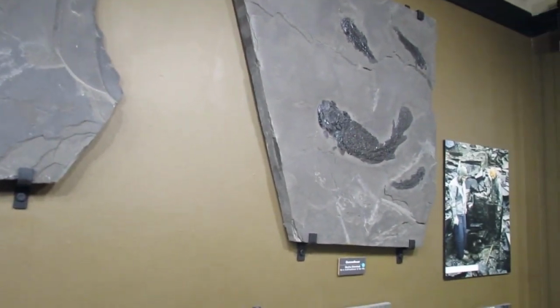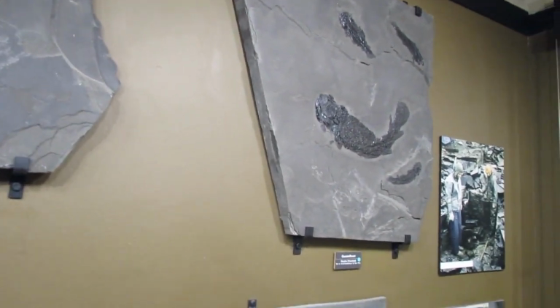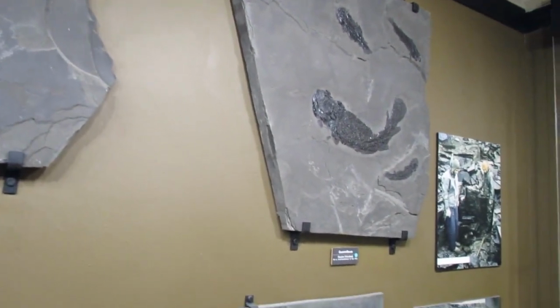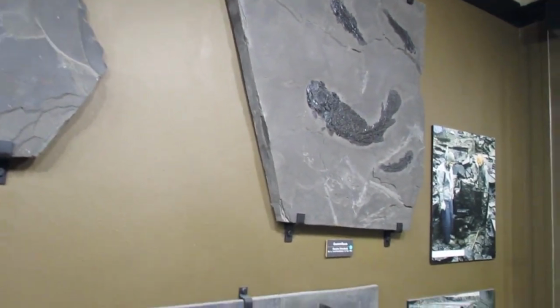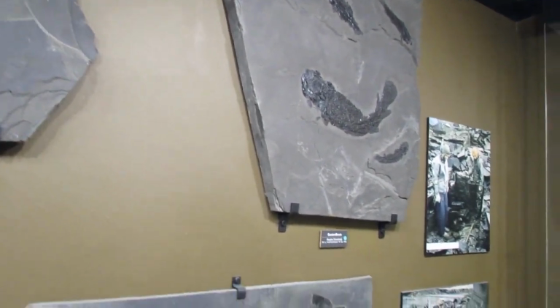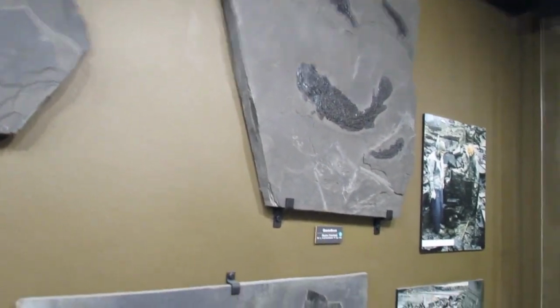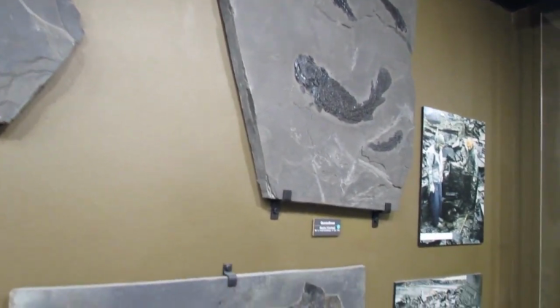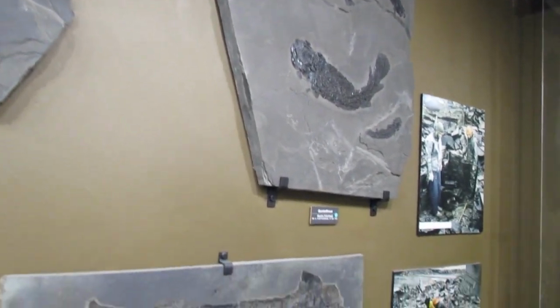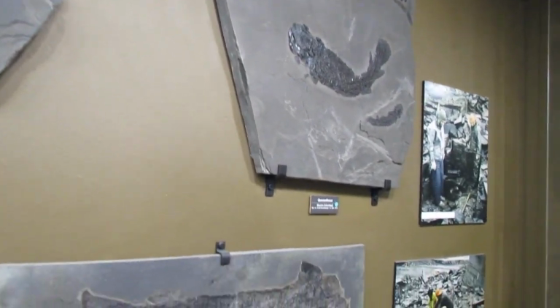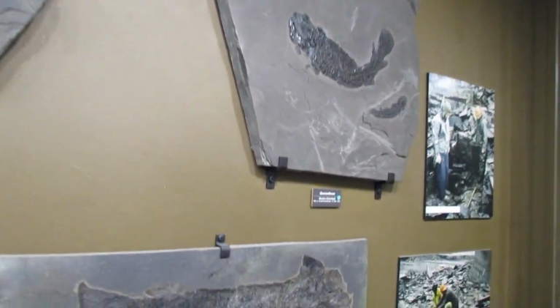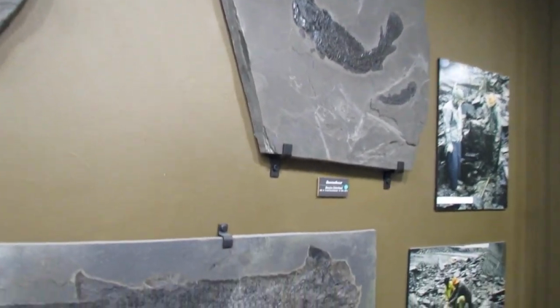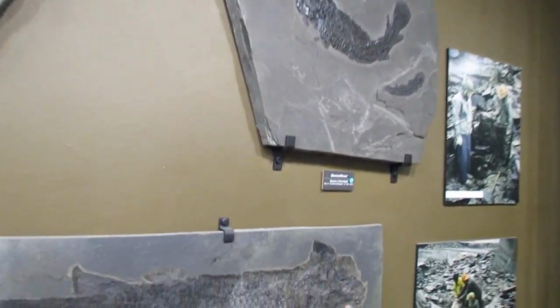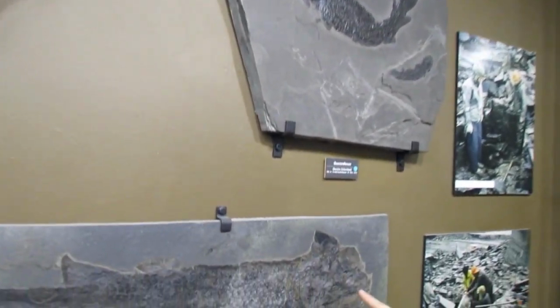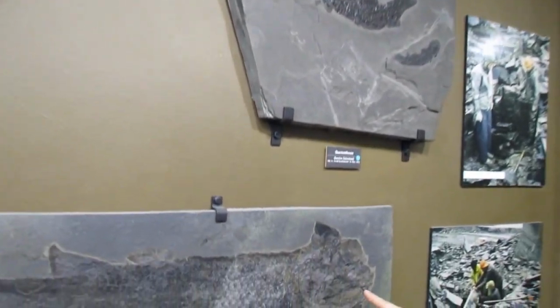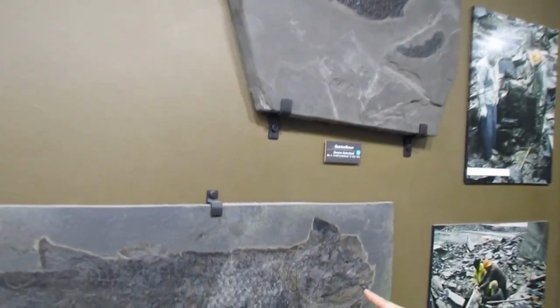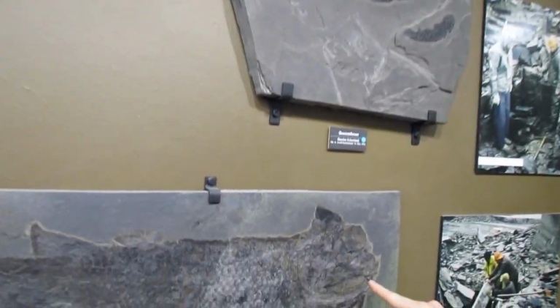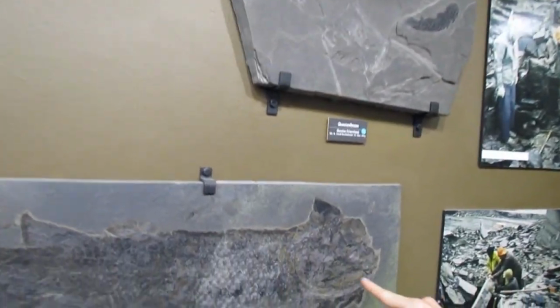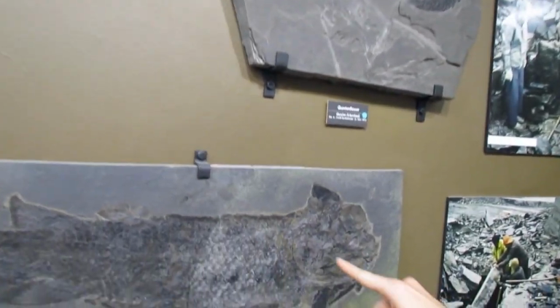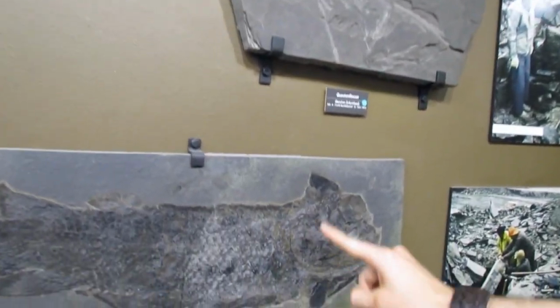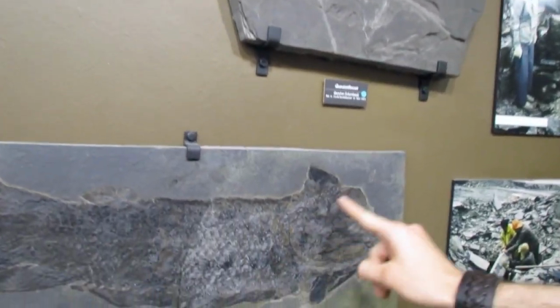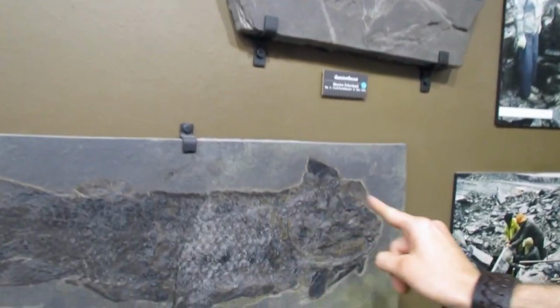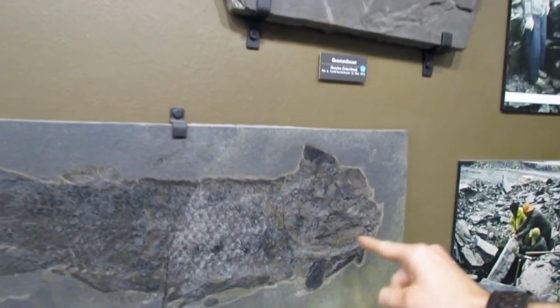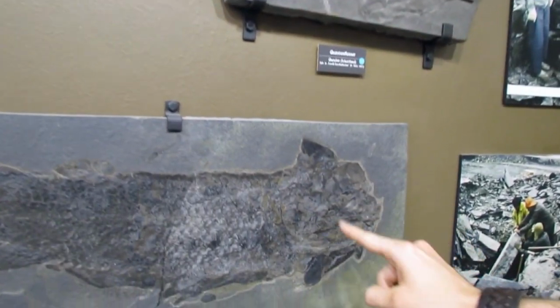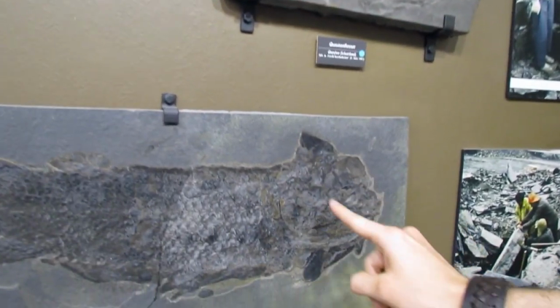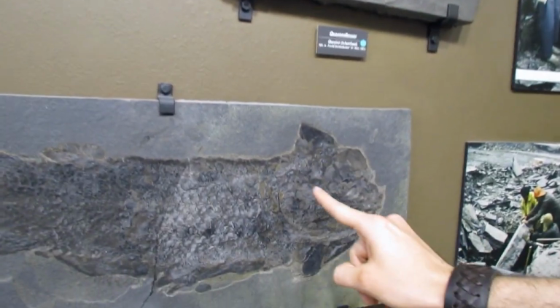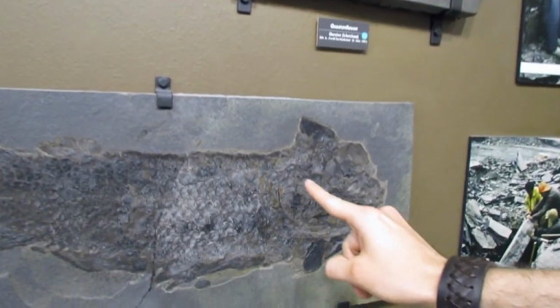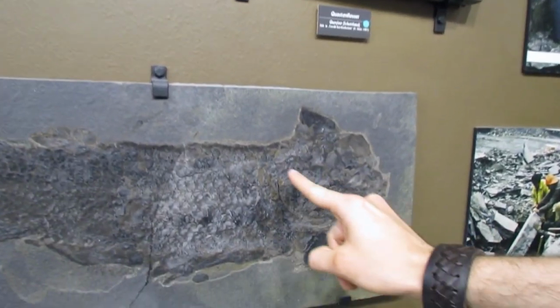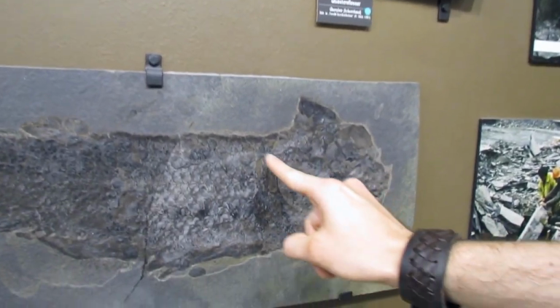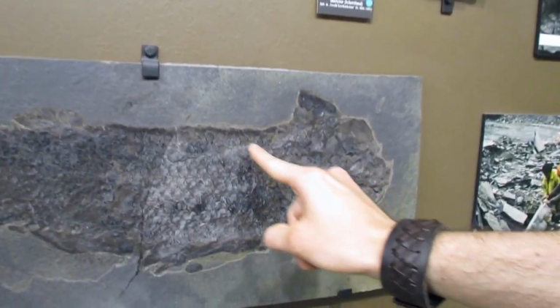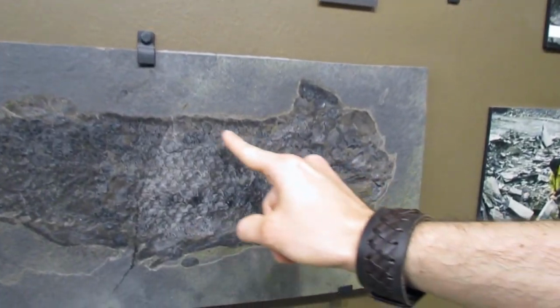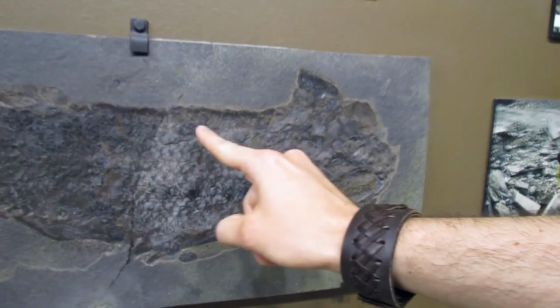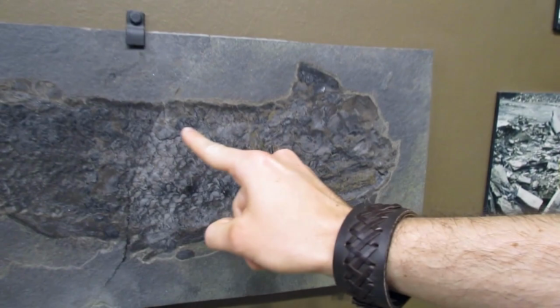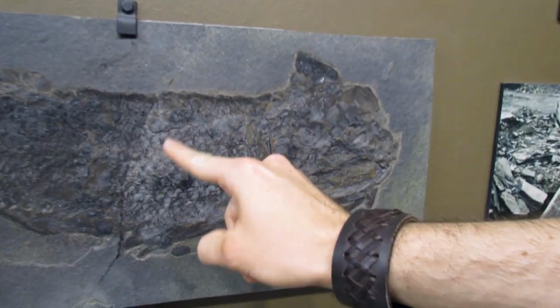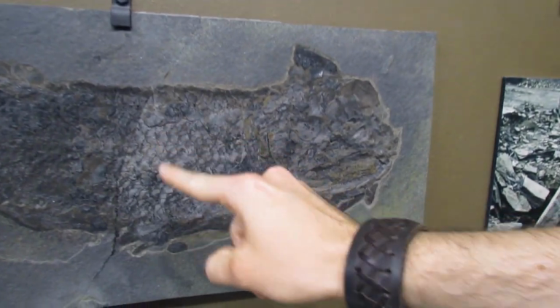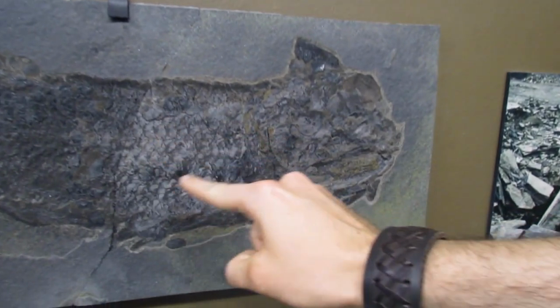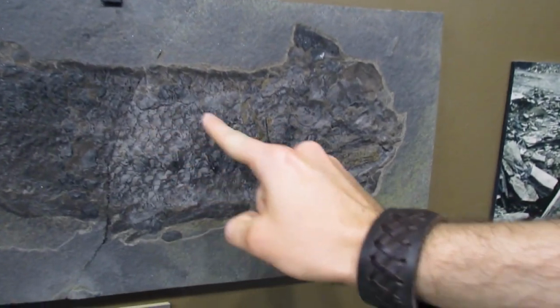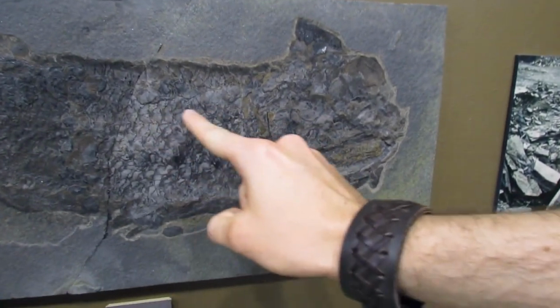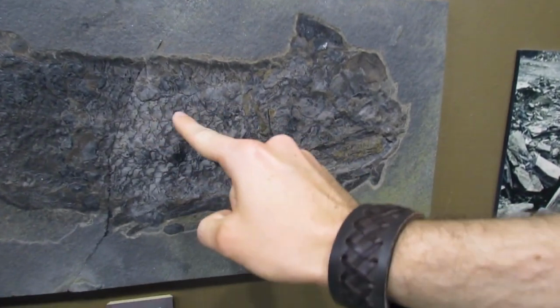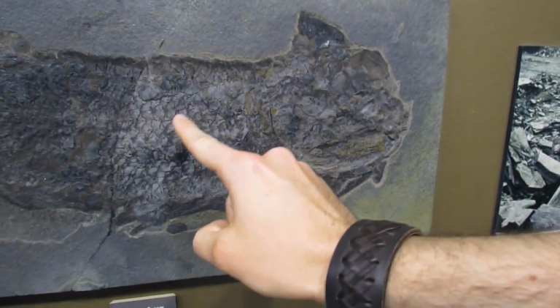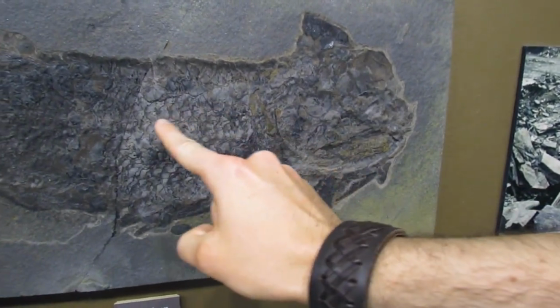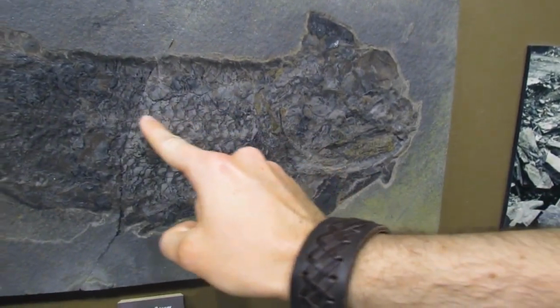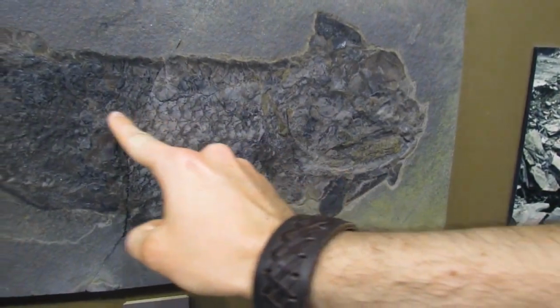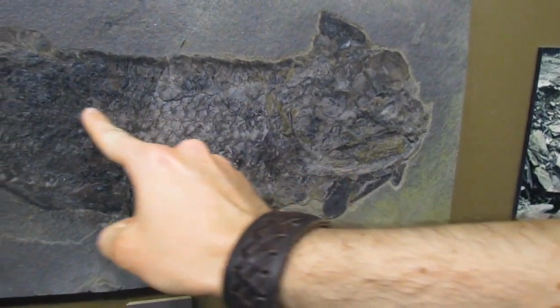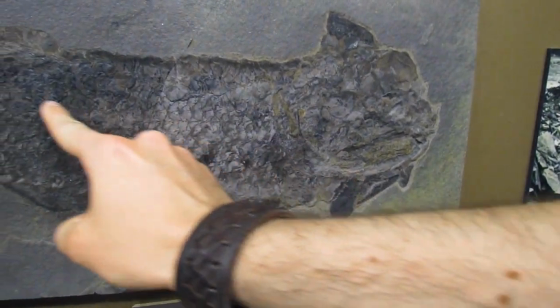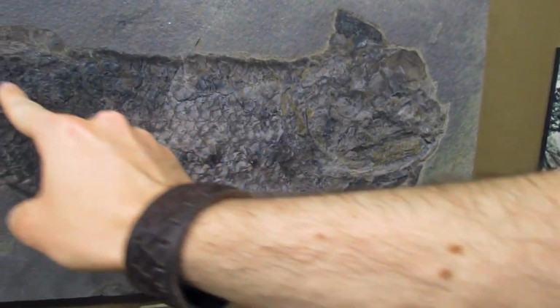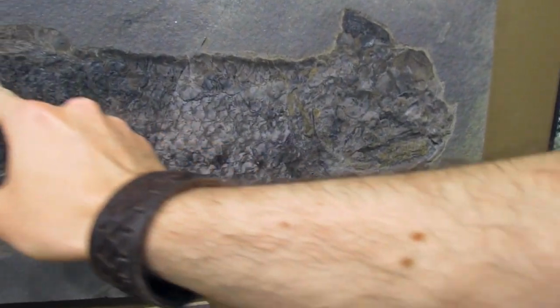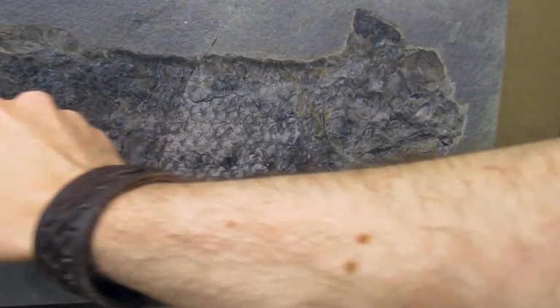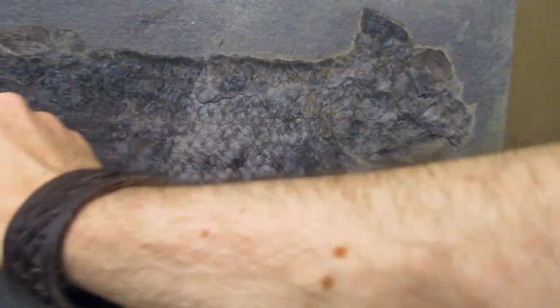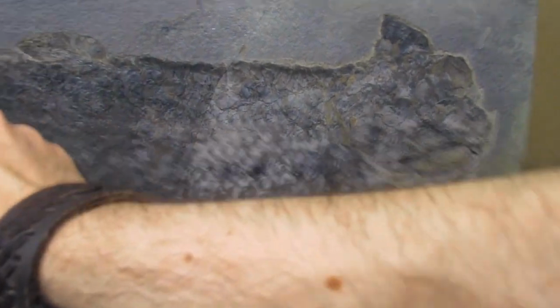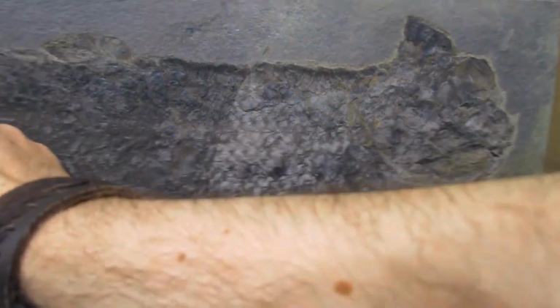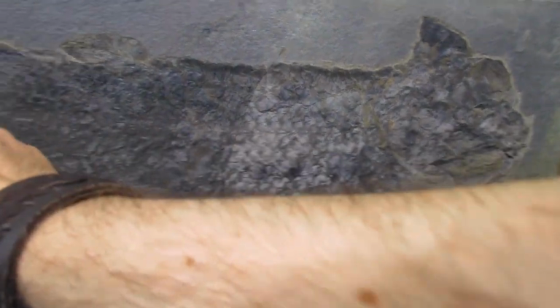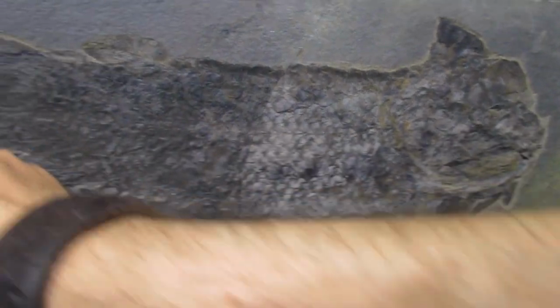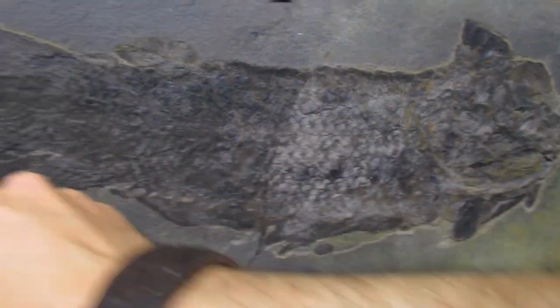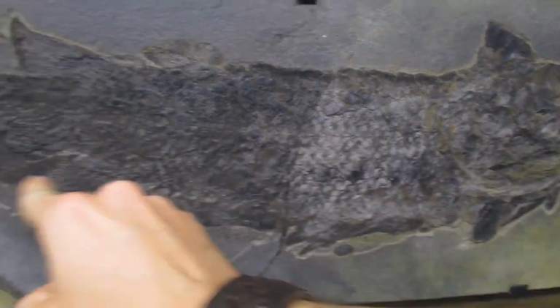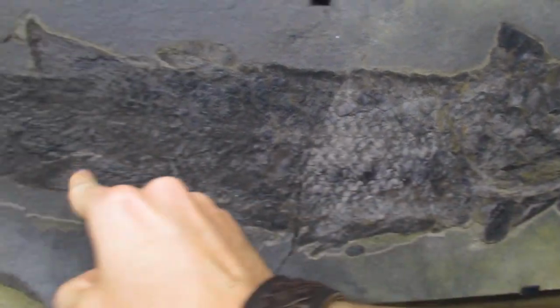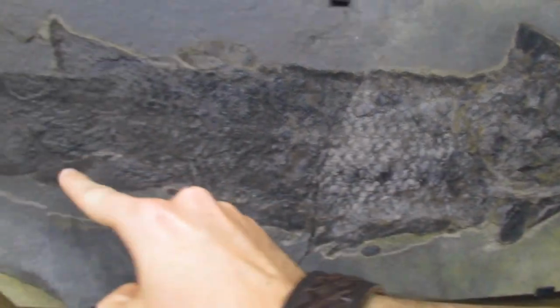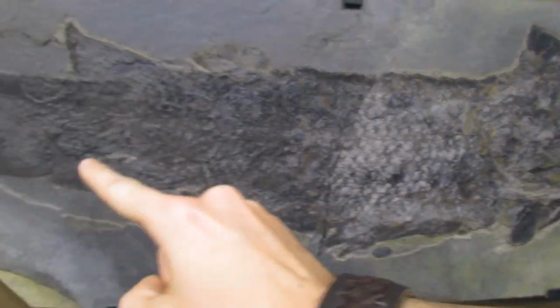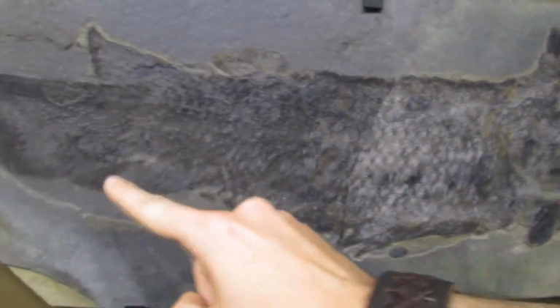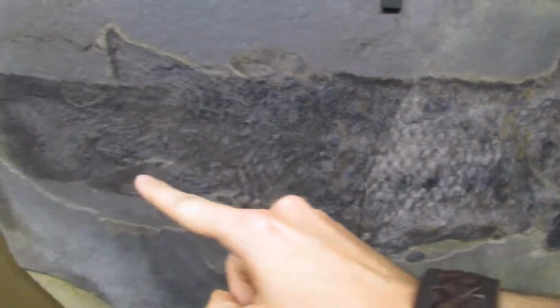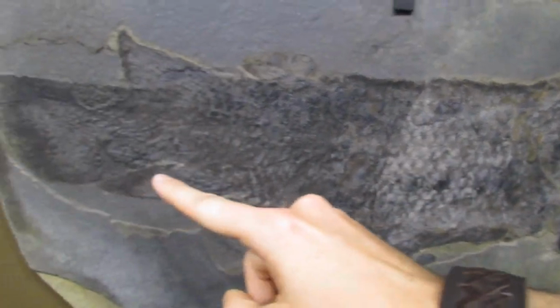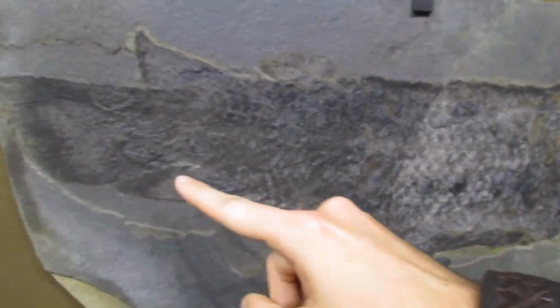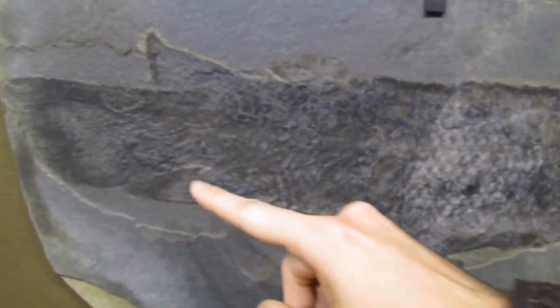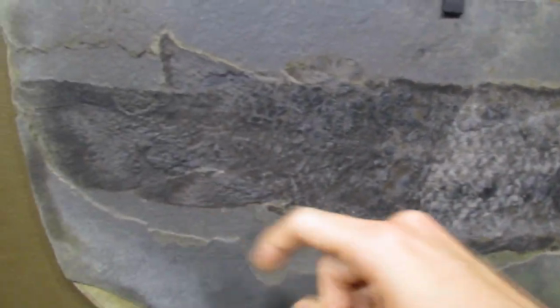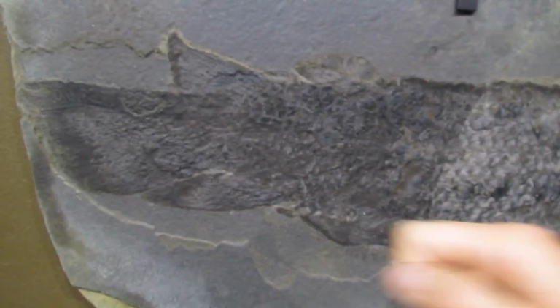This one is a really nice one as well. Here is the head, lots of scales, right down to the tail fin — the caudal fin.